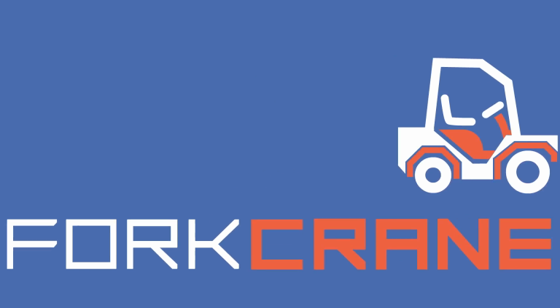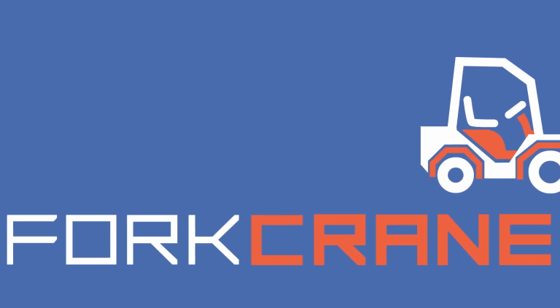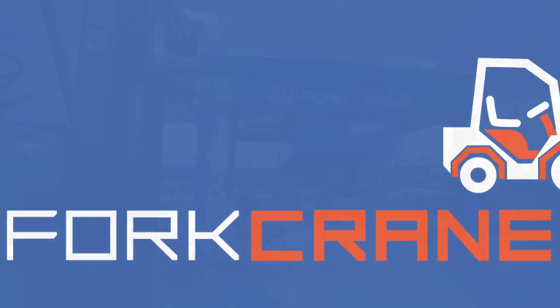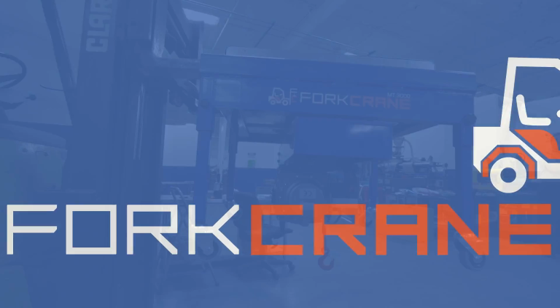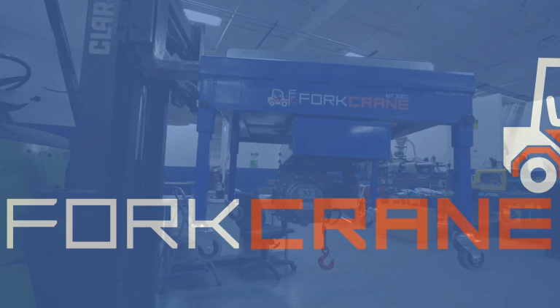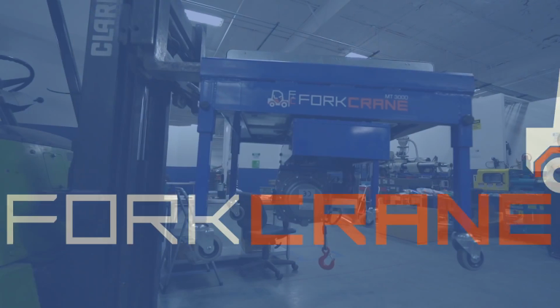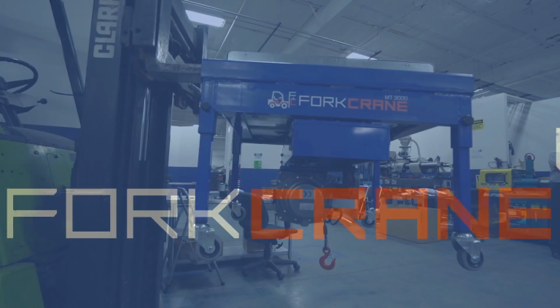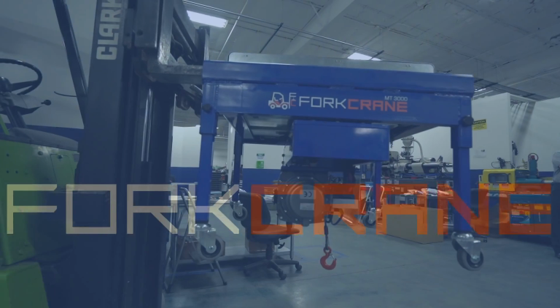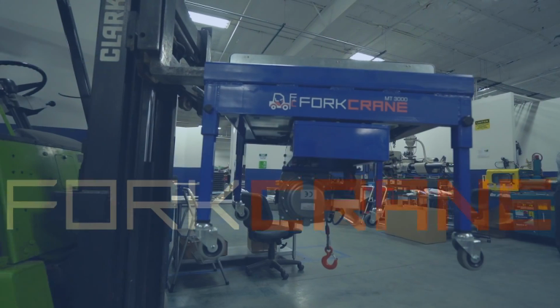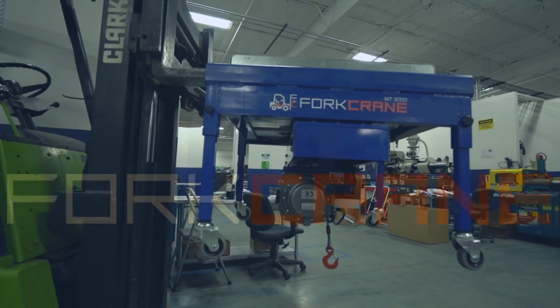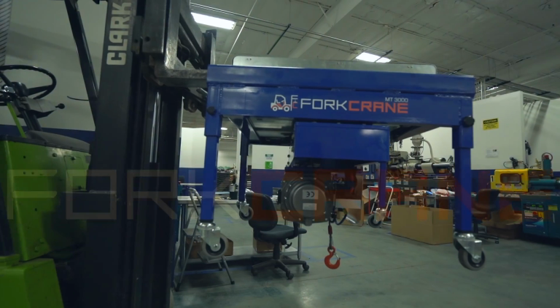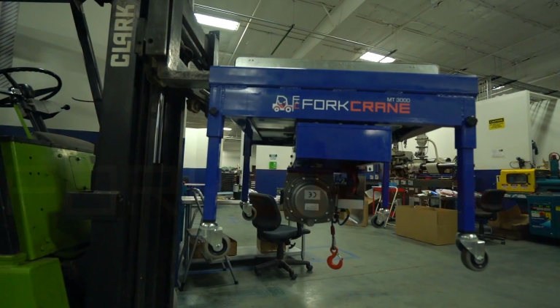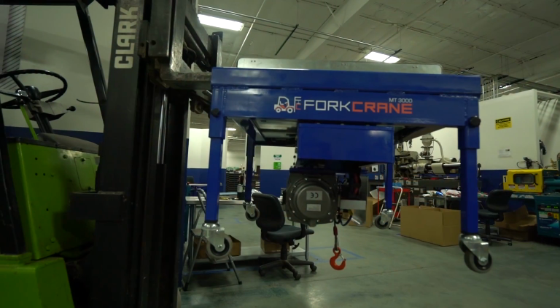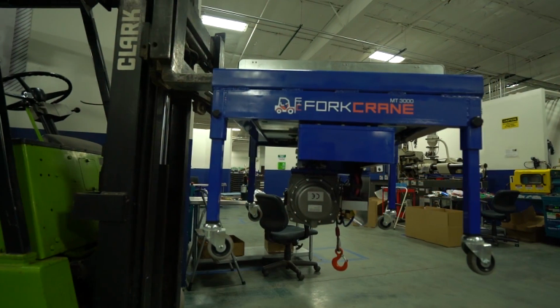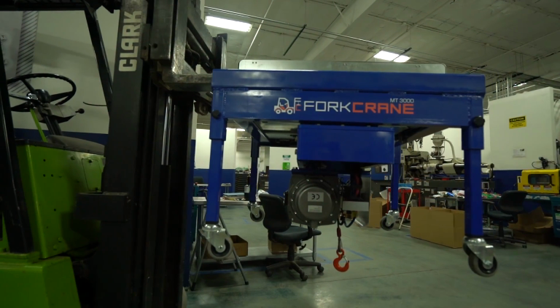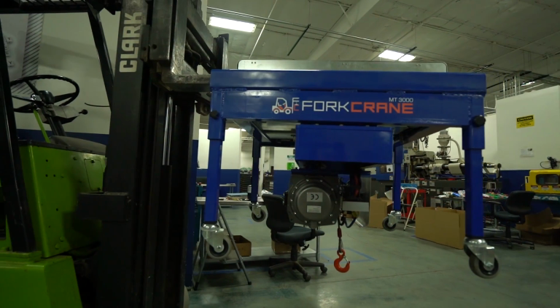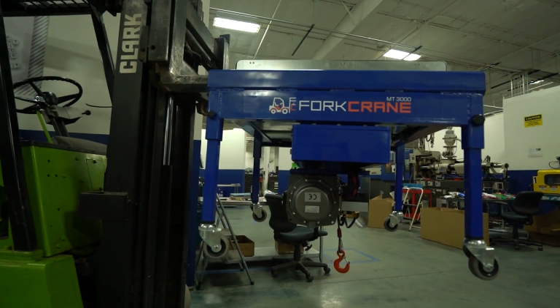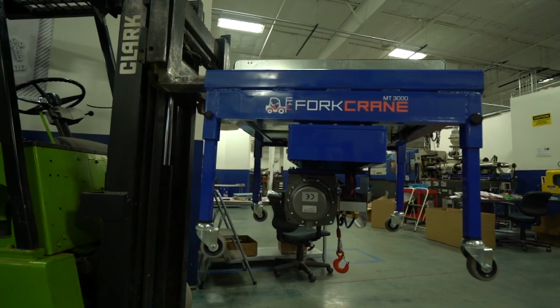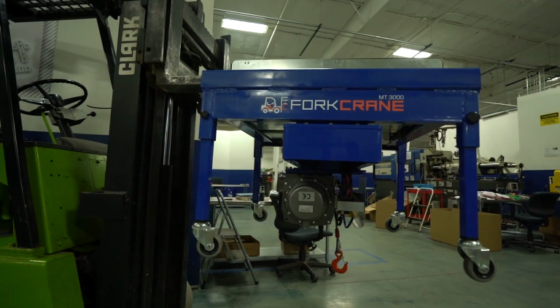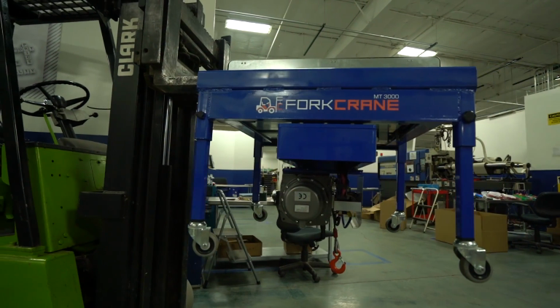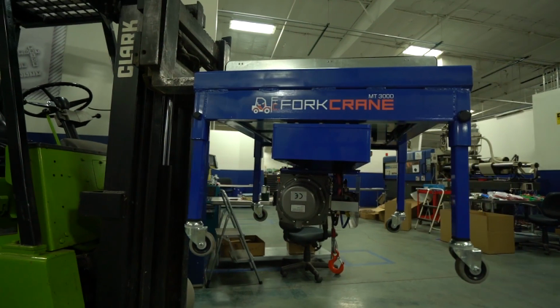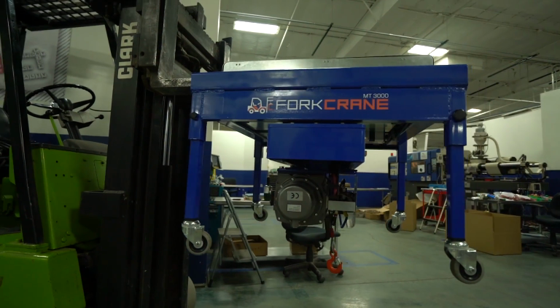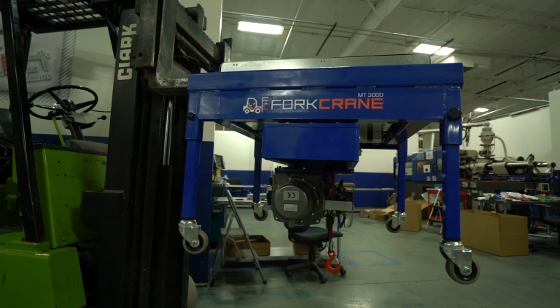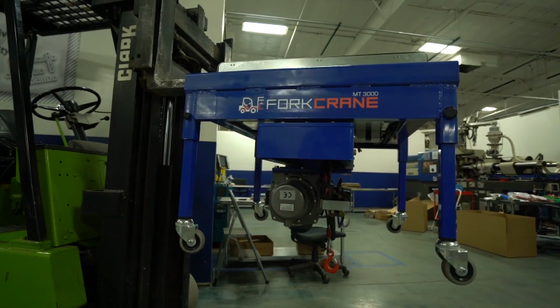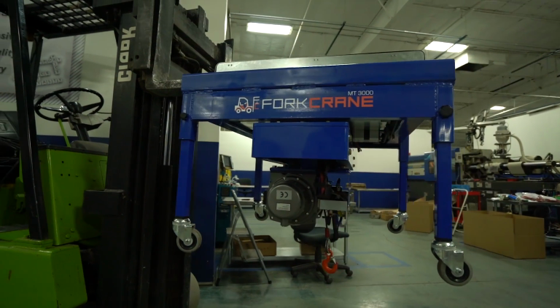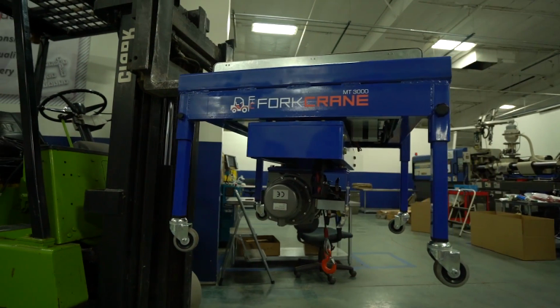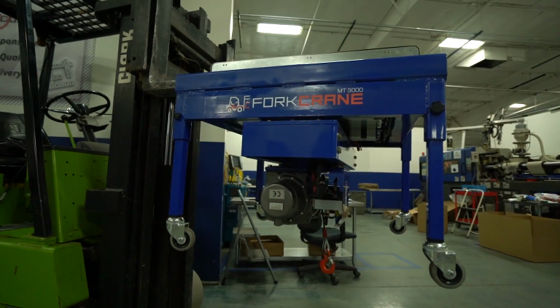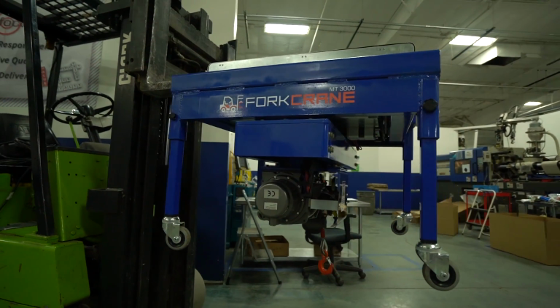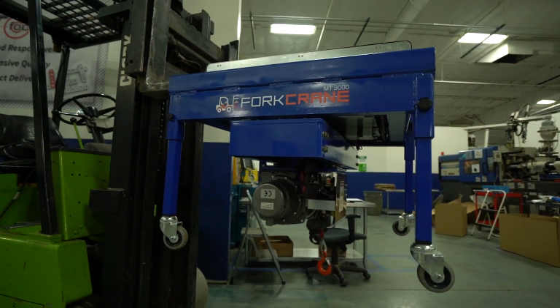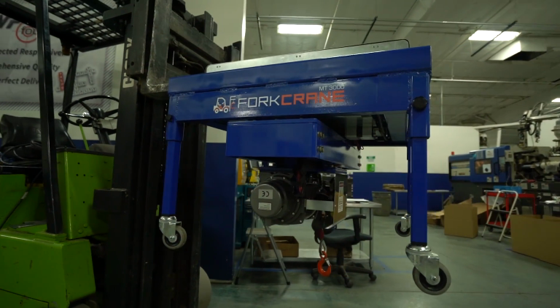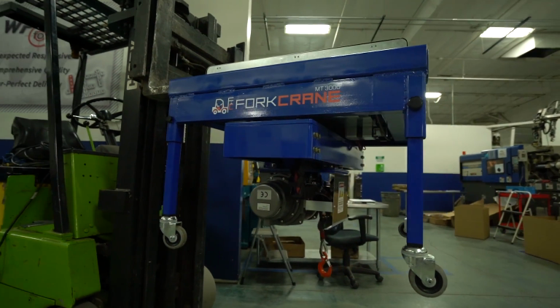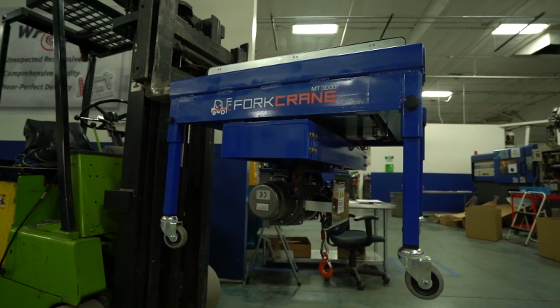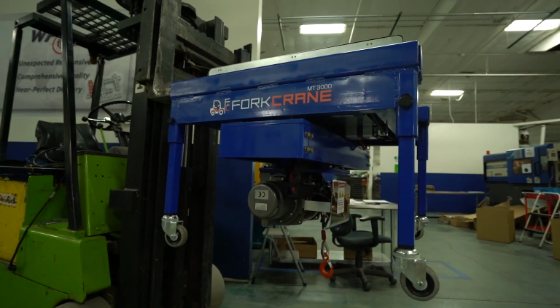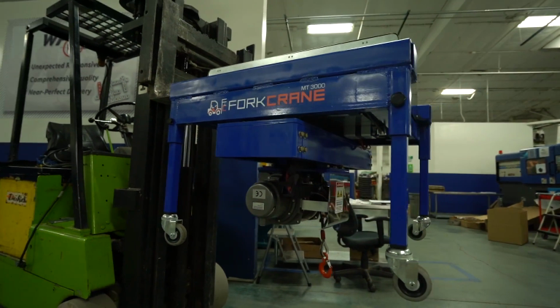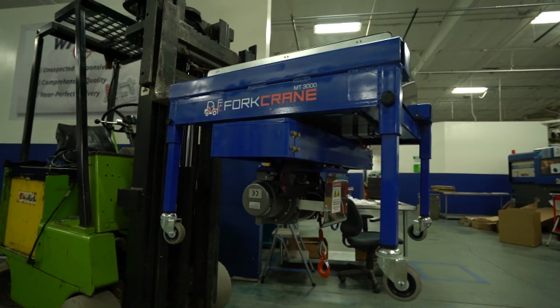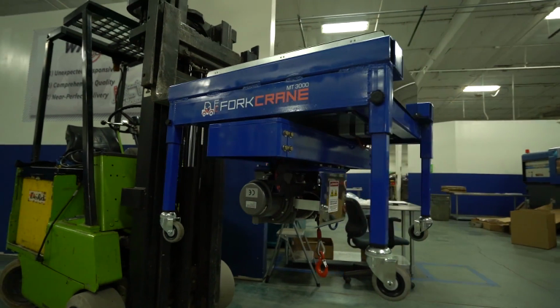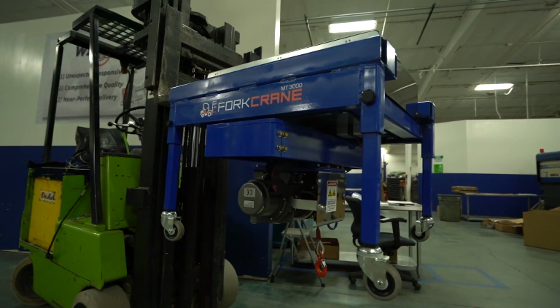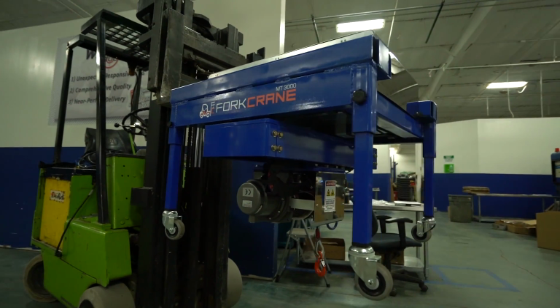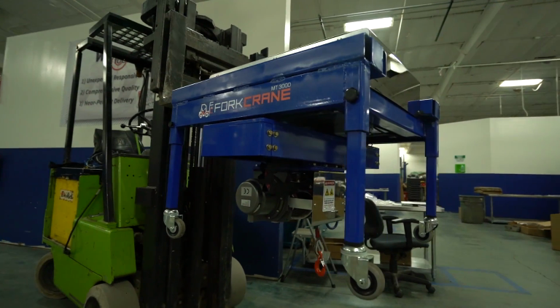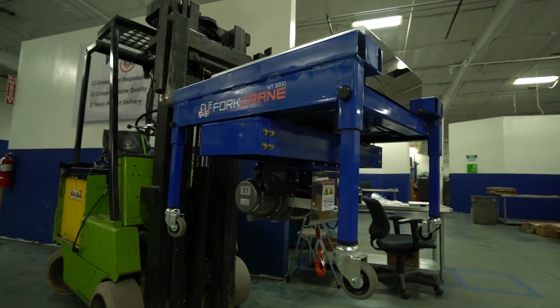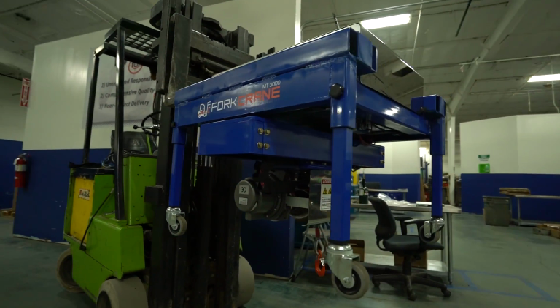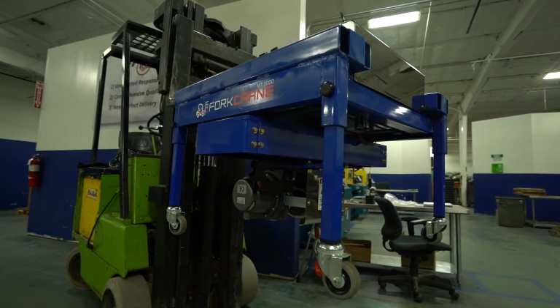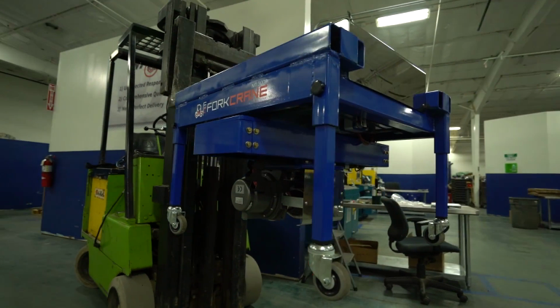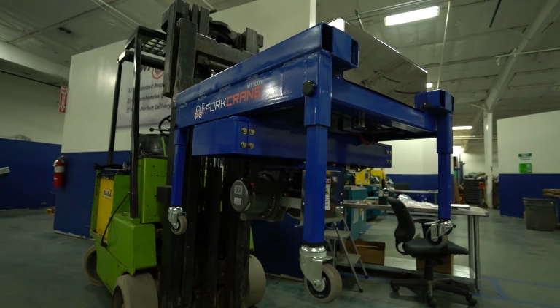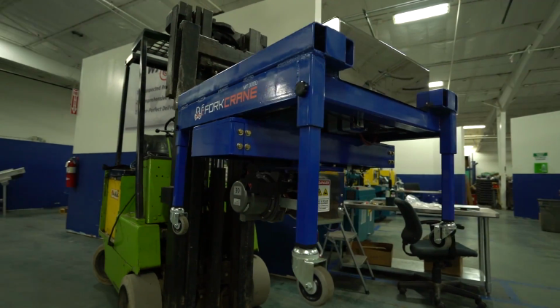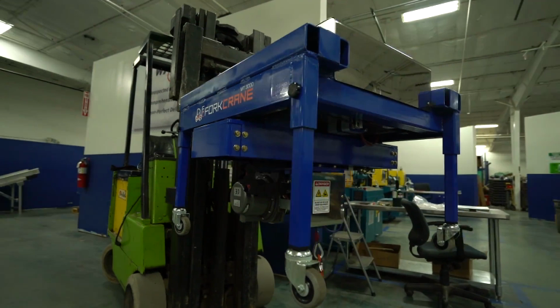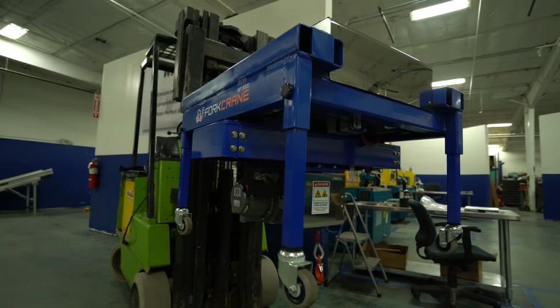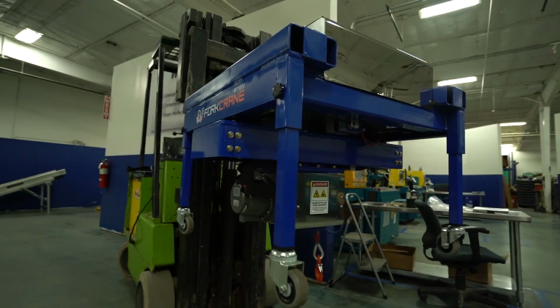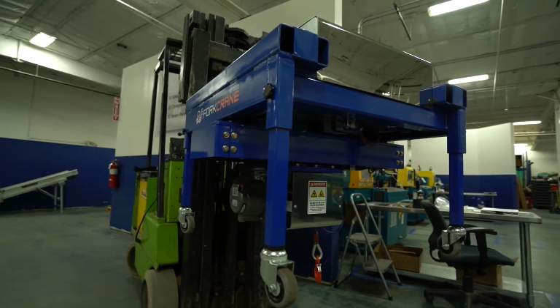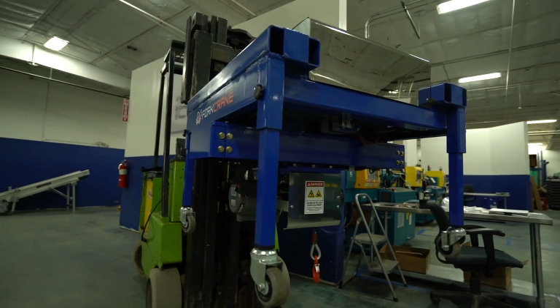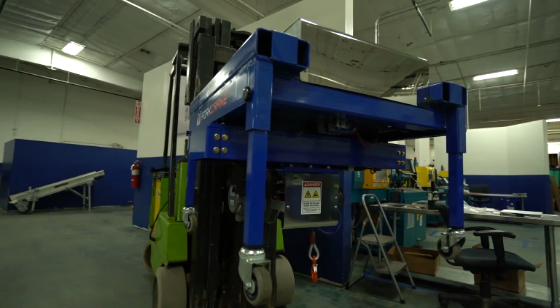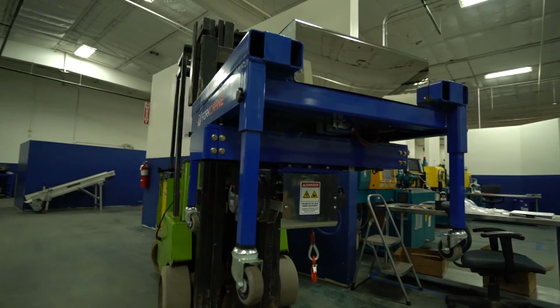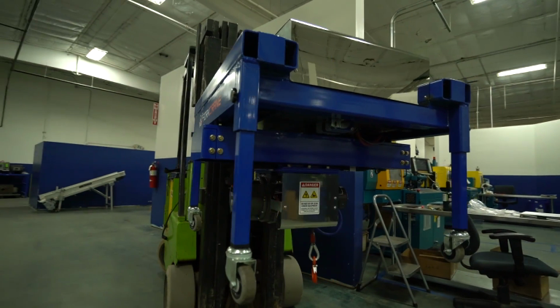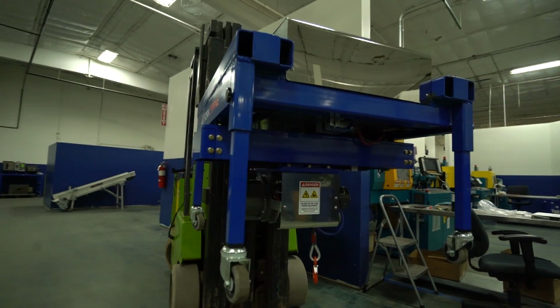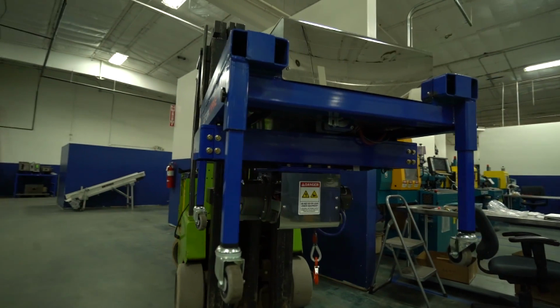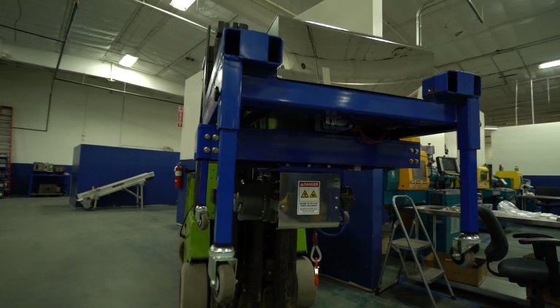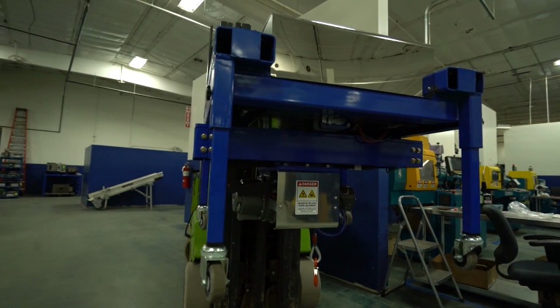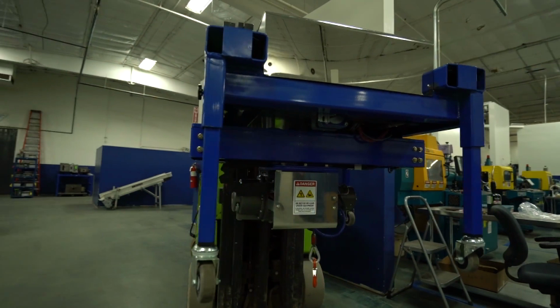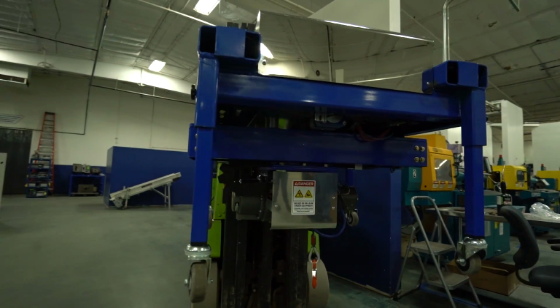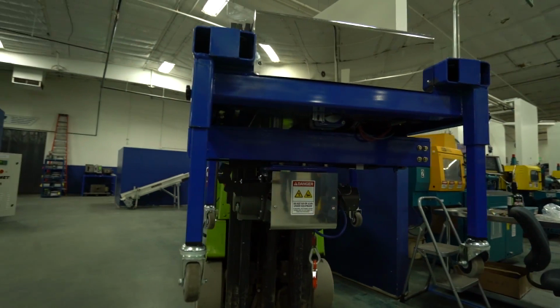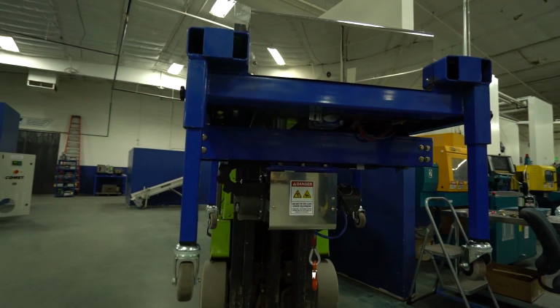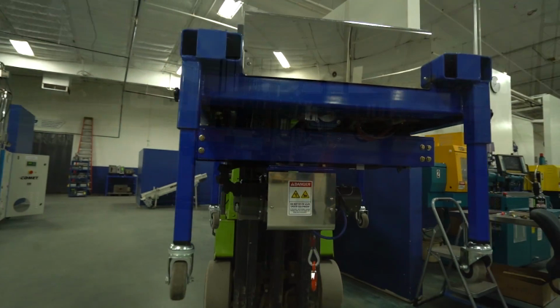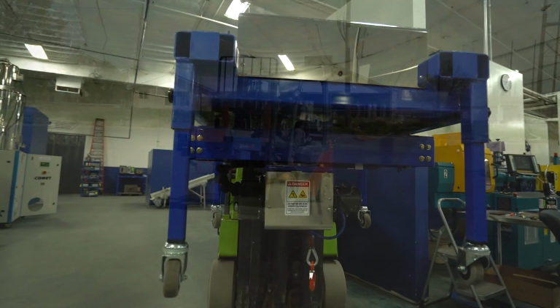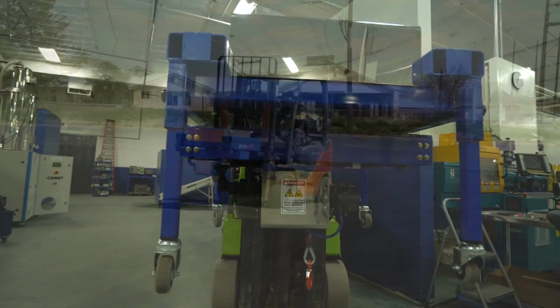Introducing Fork Crane, the first piece of heavy equipment that transforms a forklift into a precision crane.